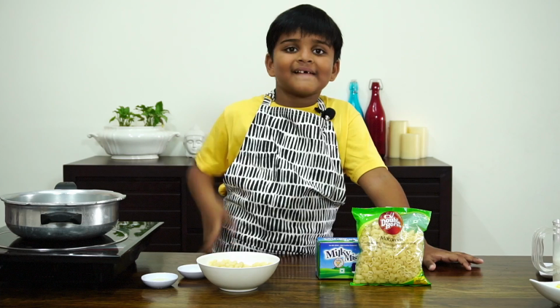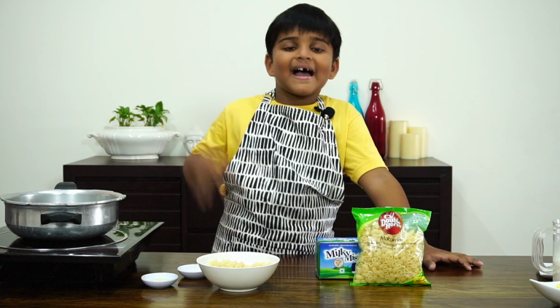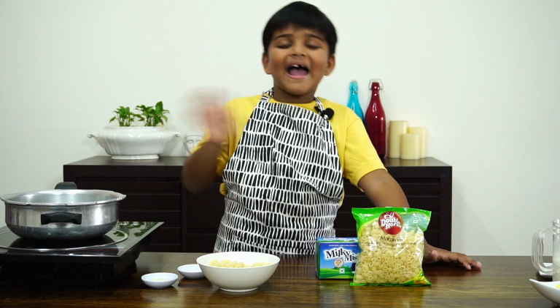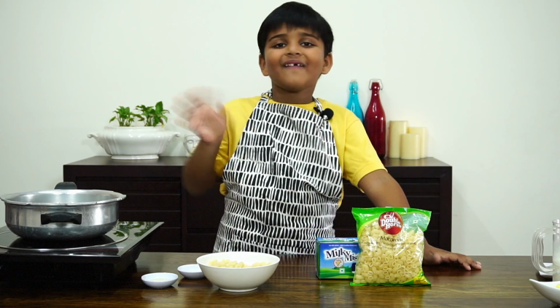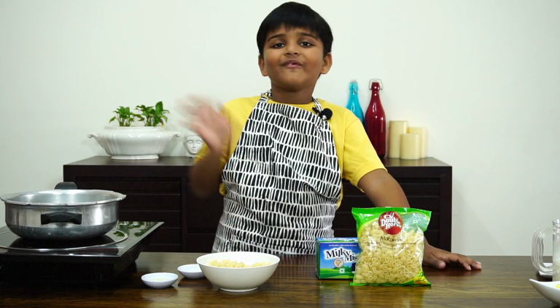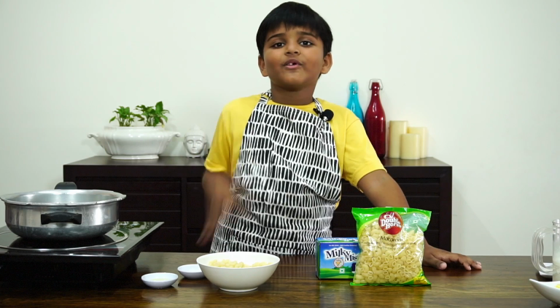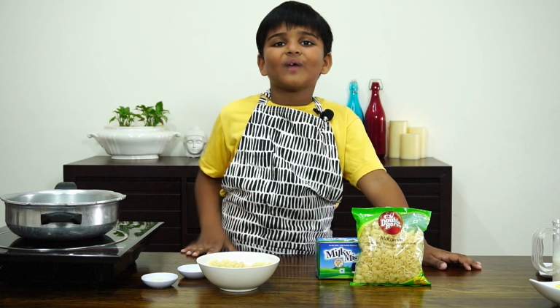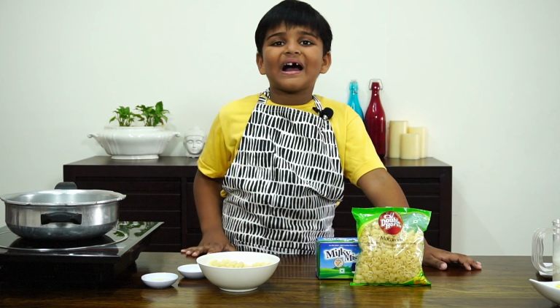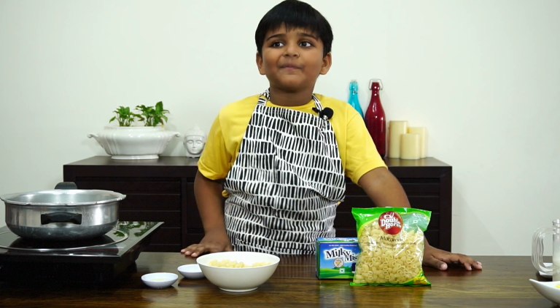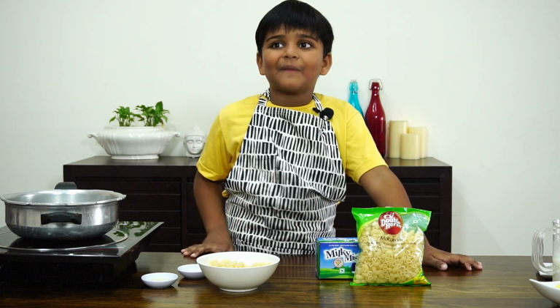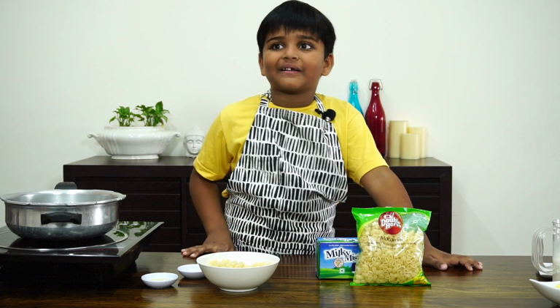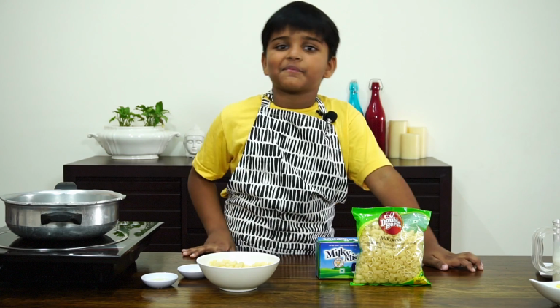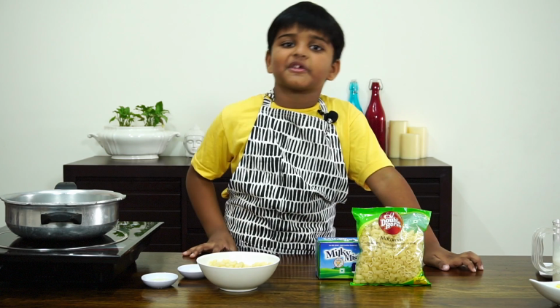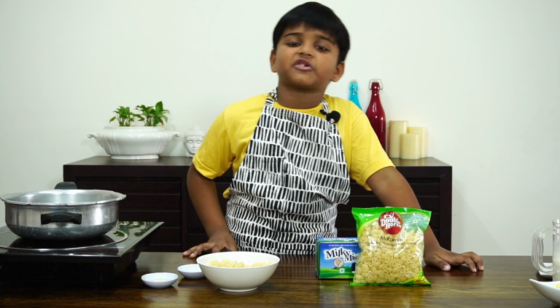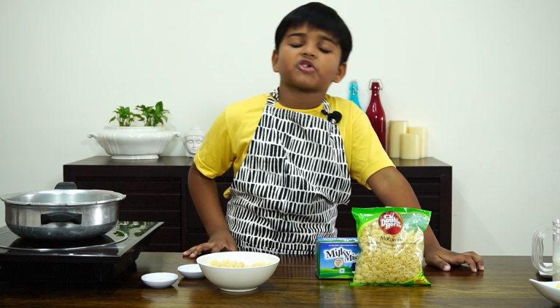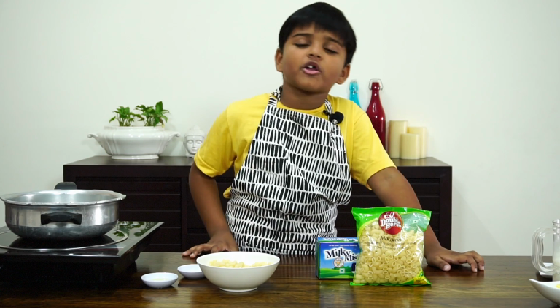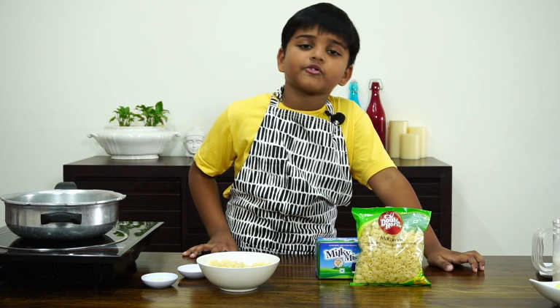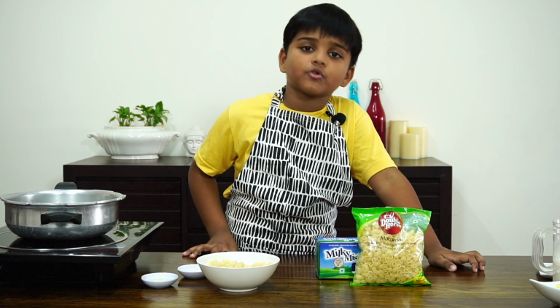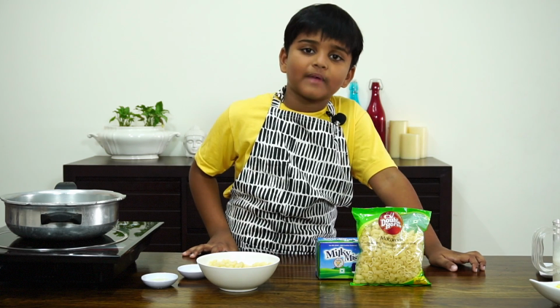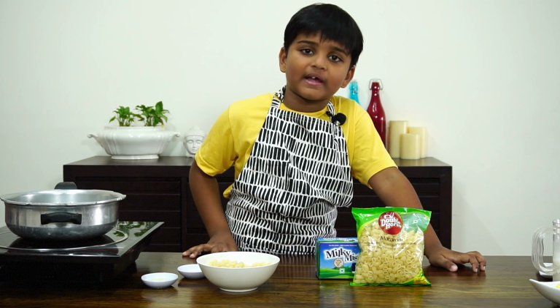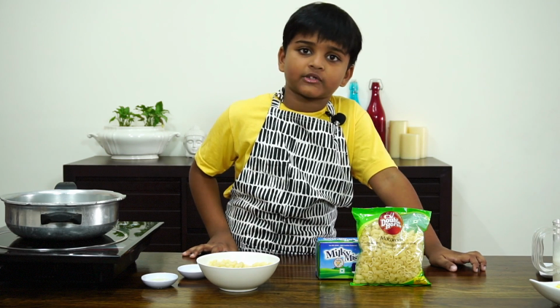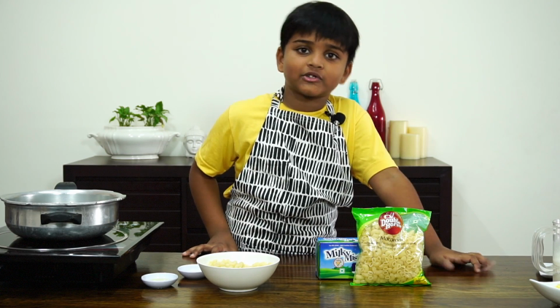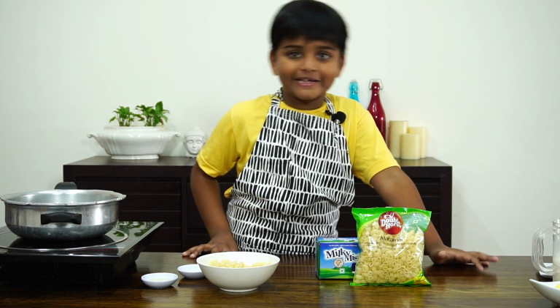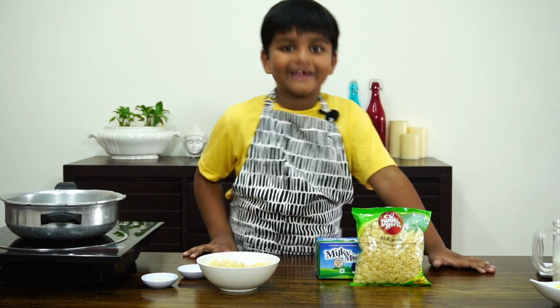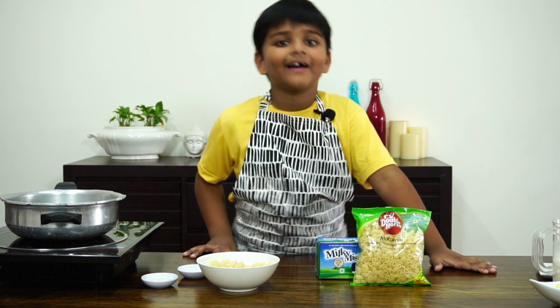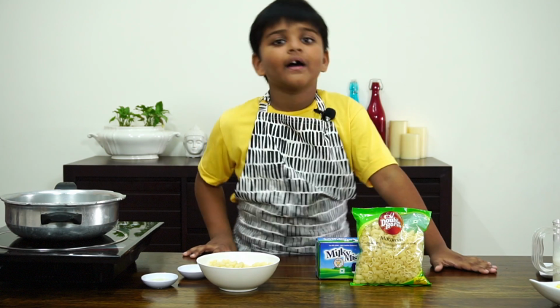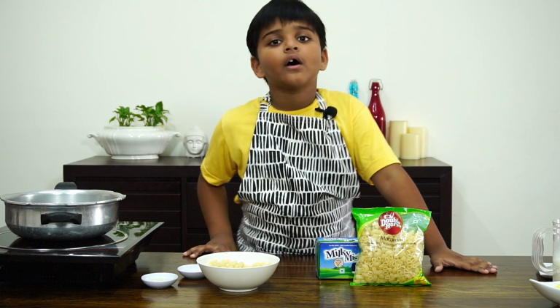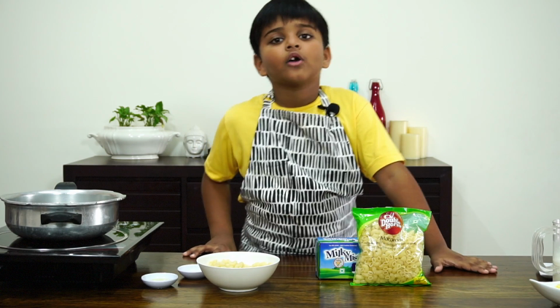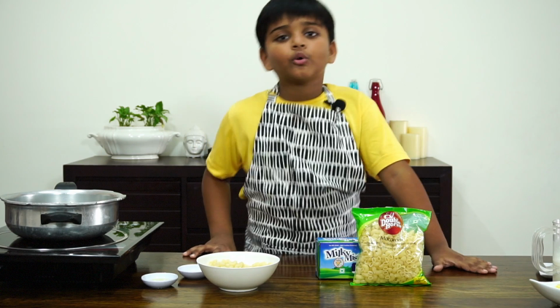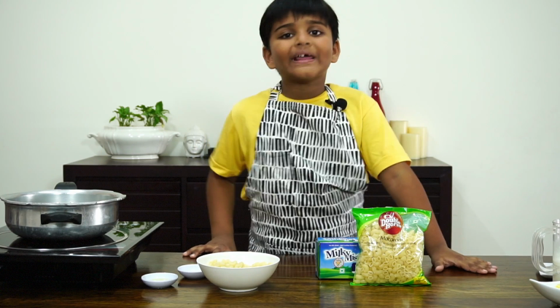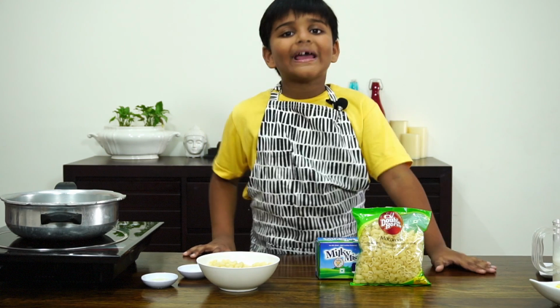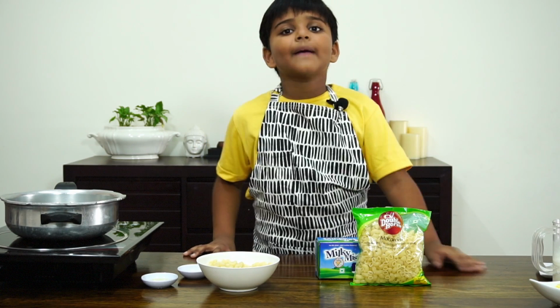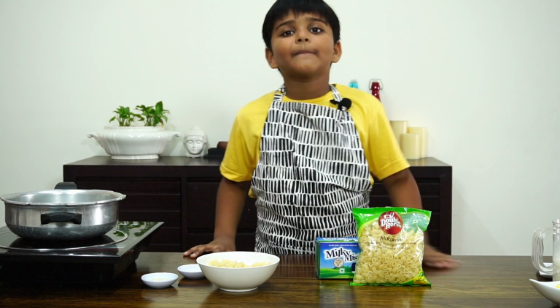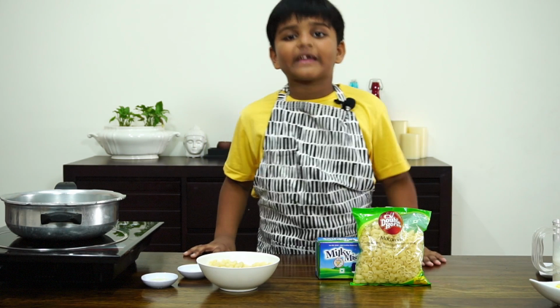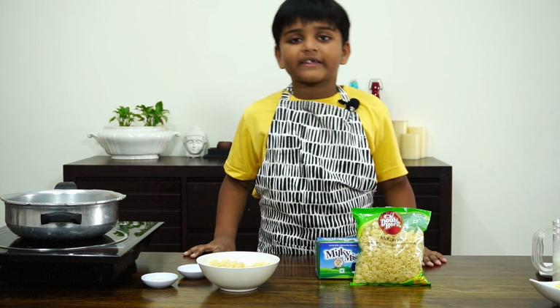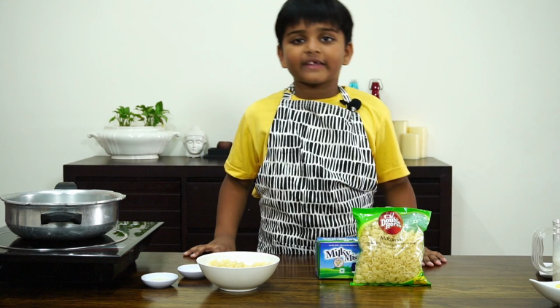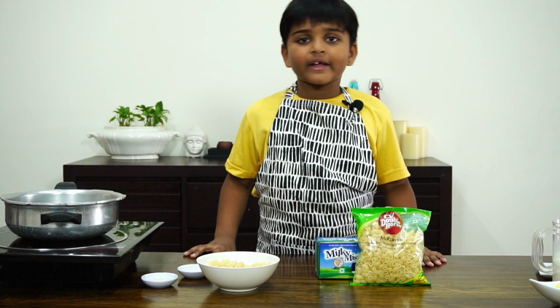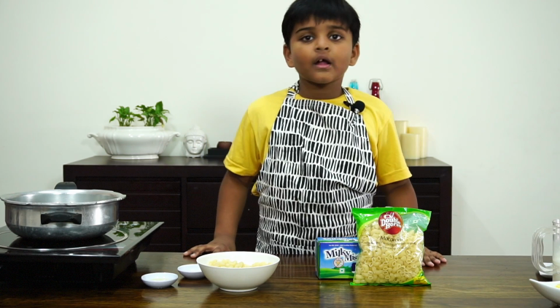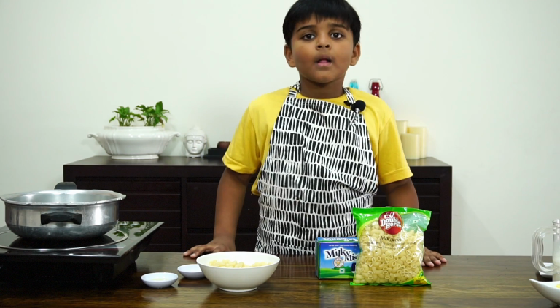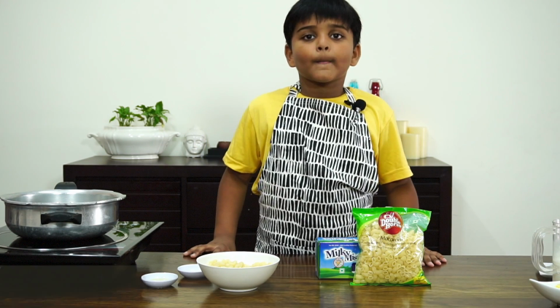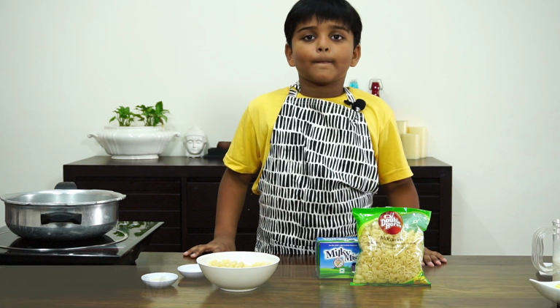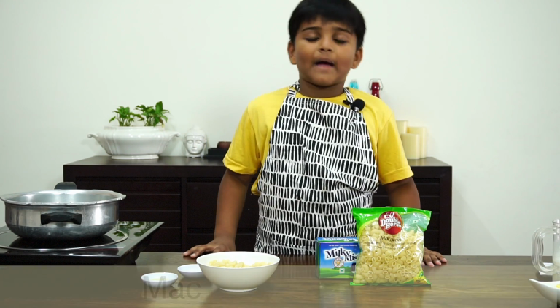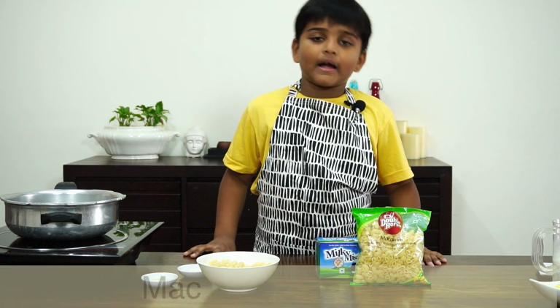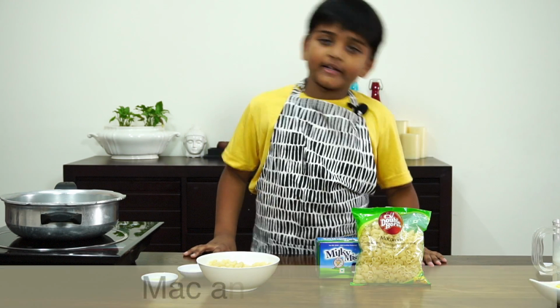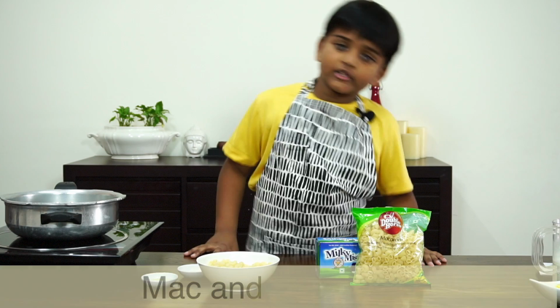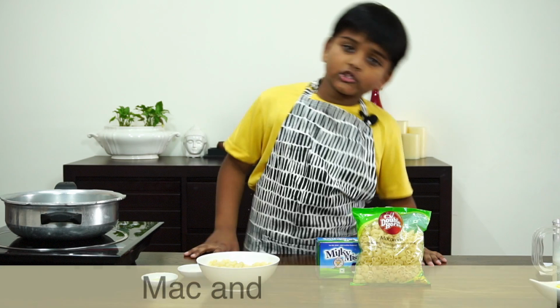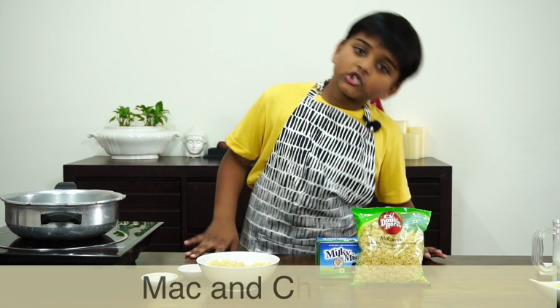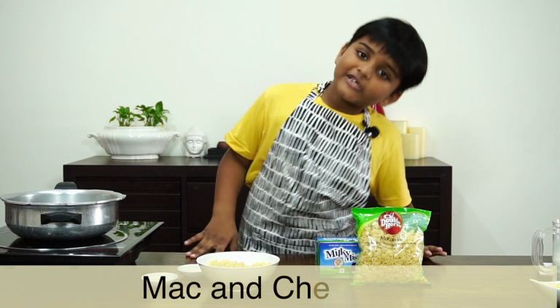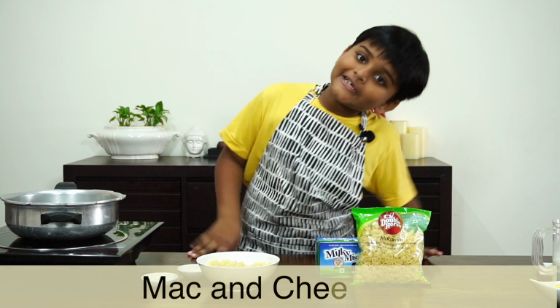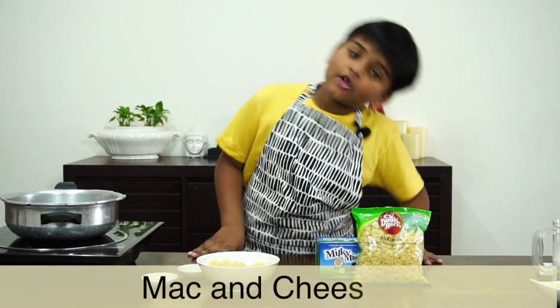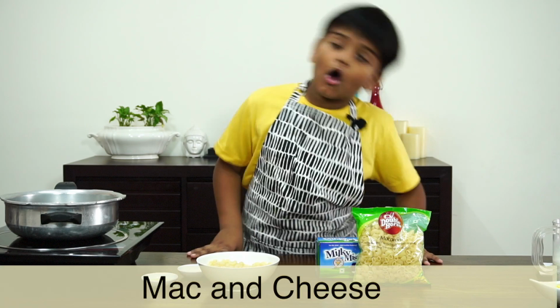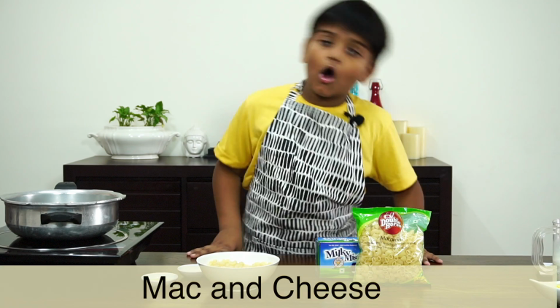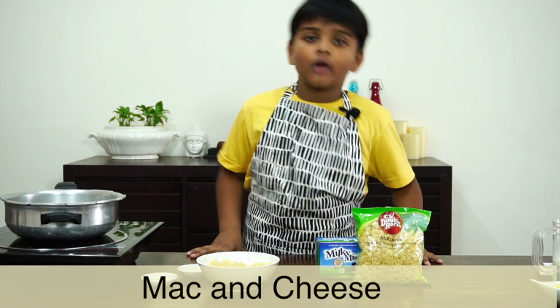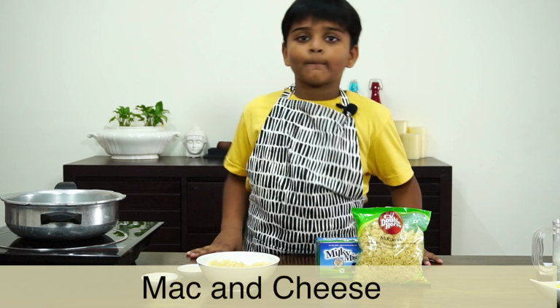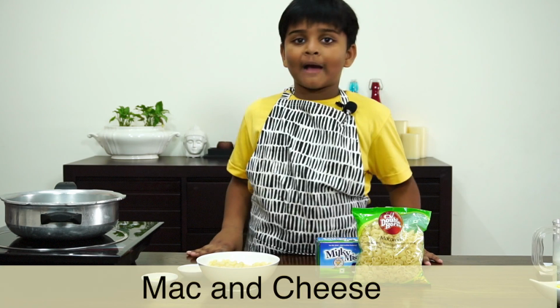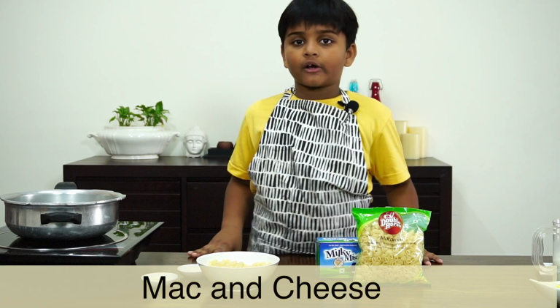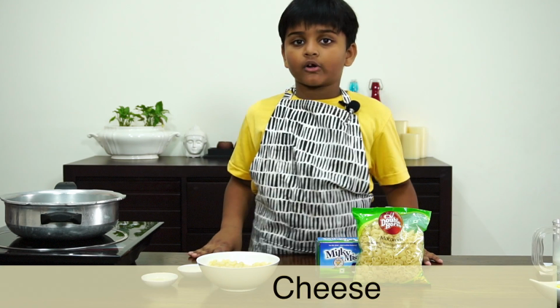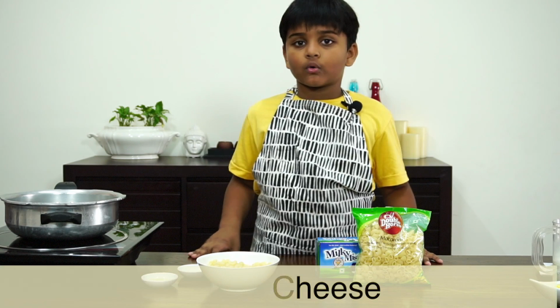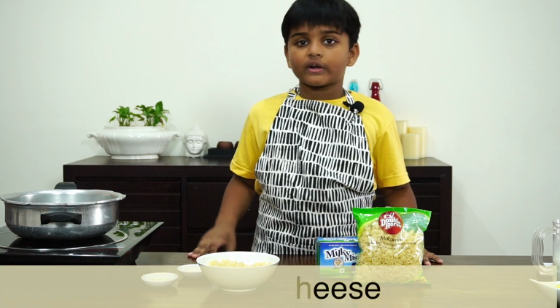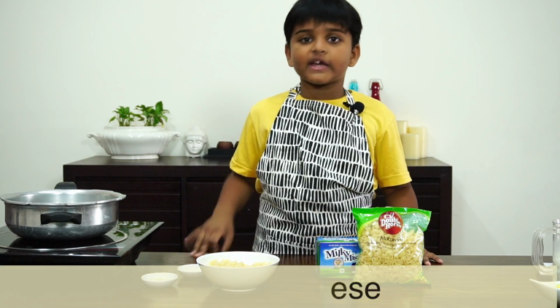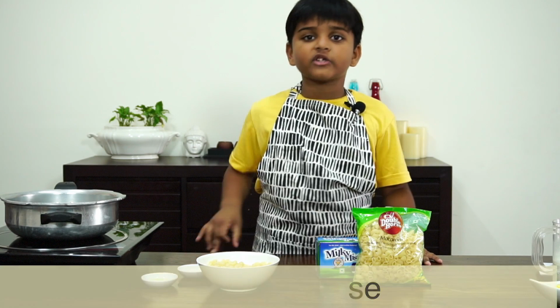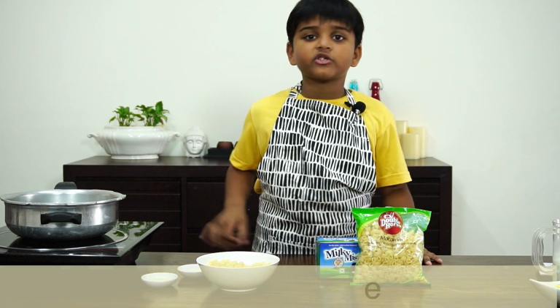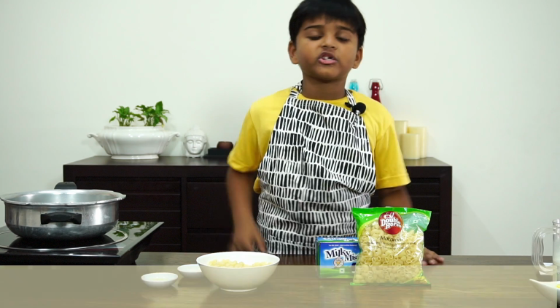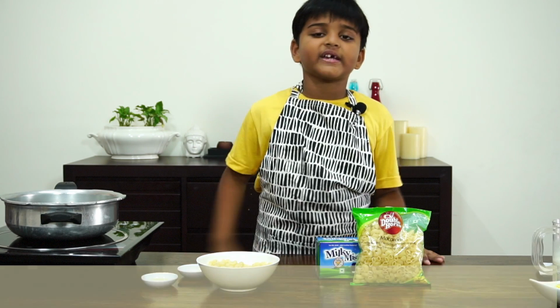Hi everyone, welcome to Kitchen or Tube HD. Today I am making Mac and Cheese, or Macaroni and Cheese.